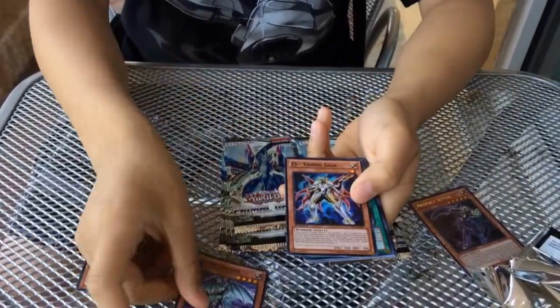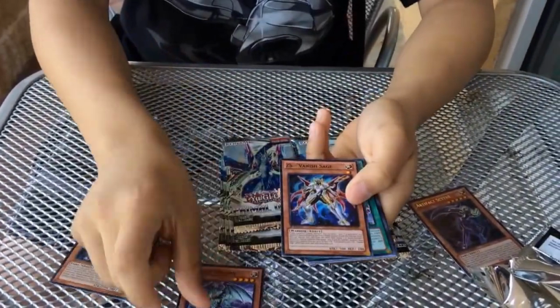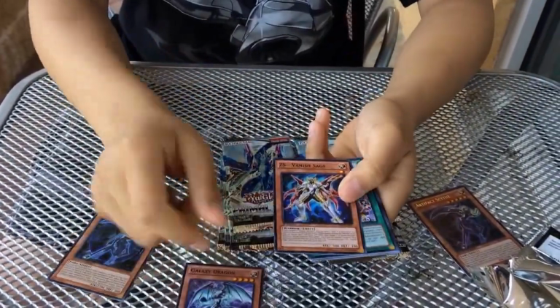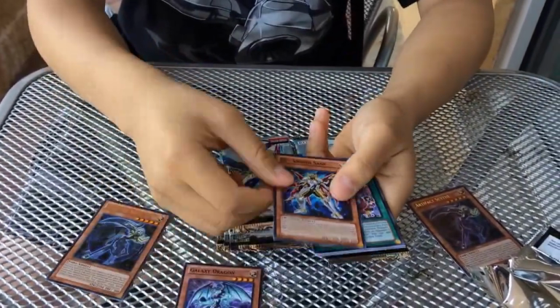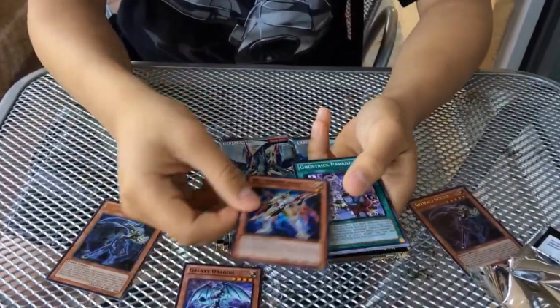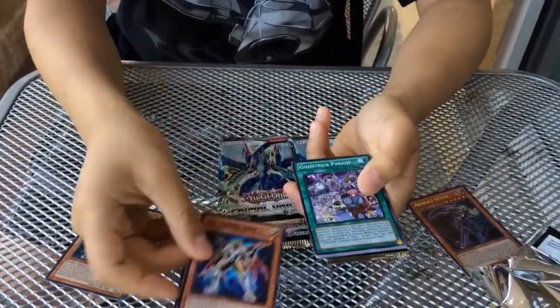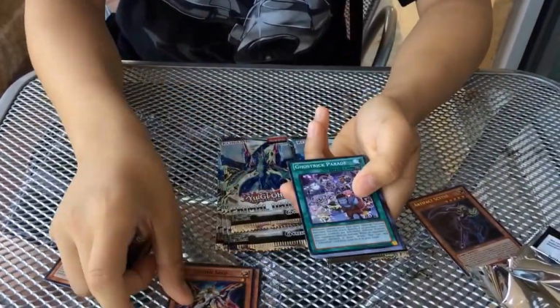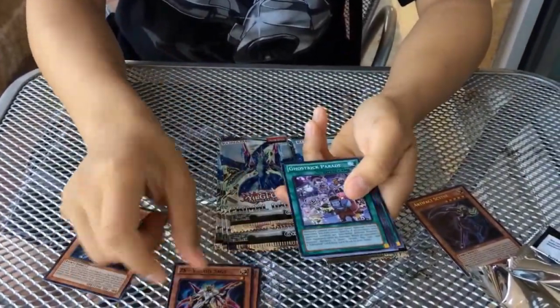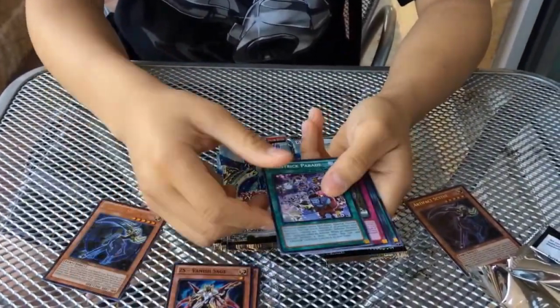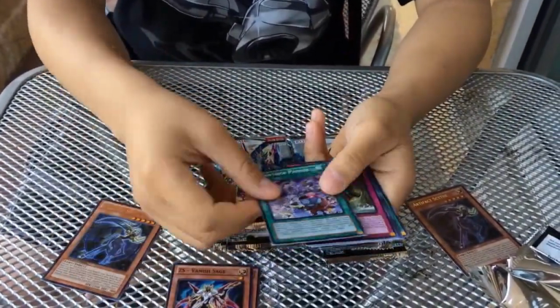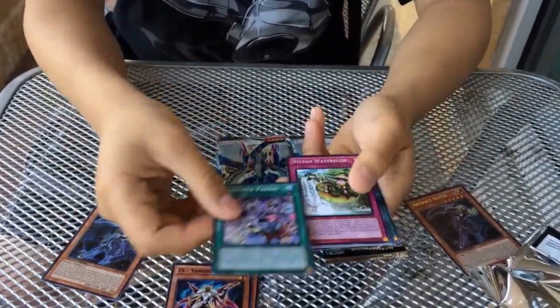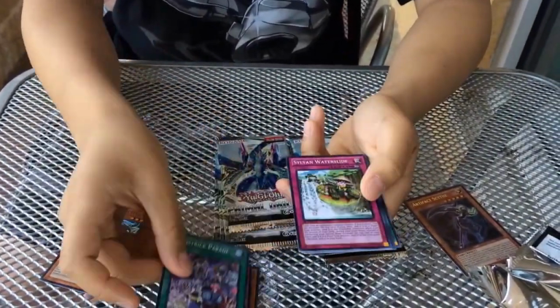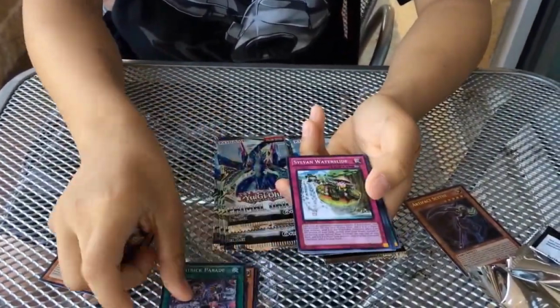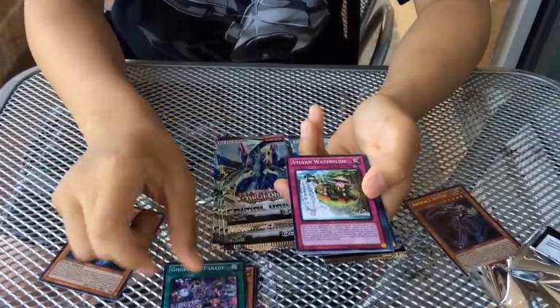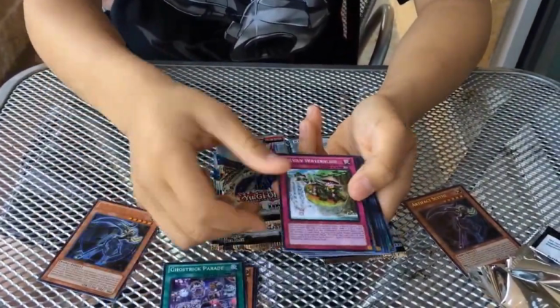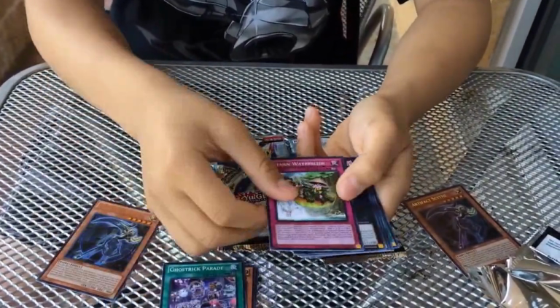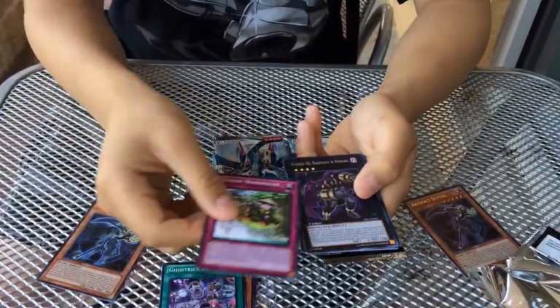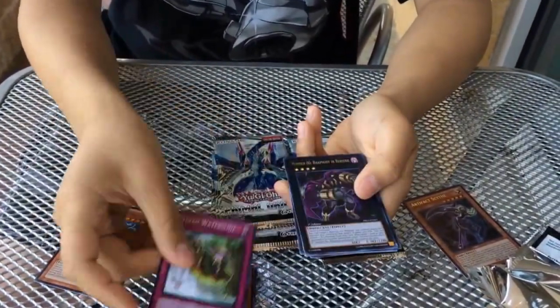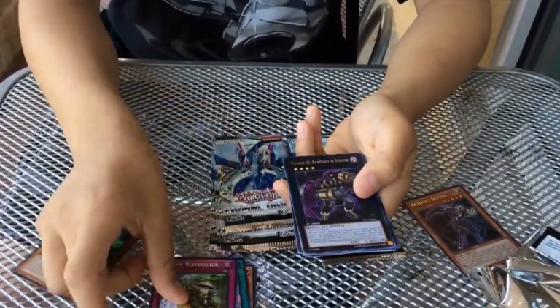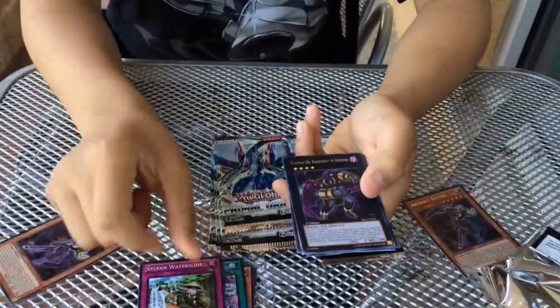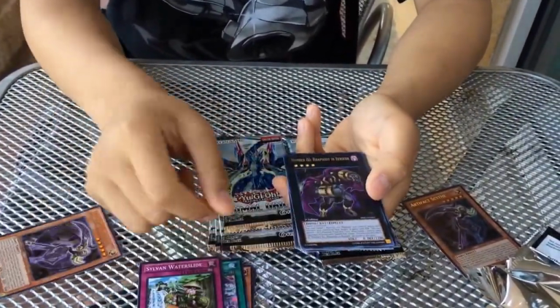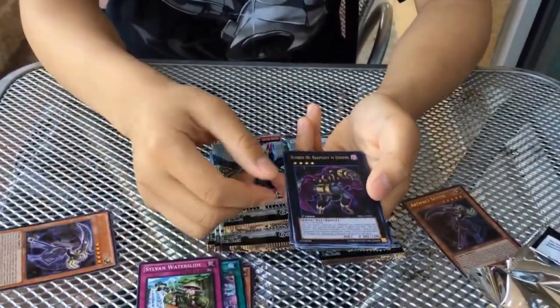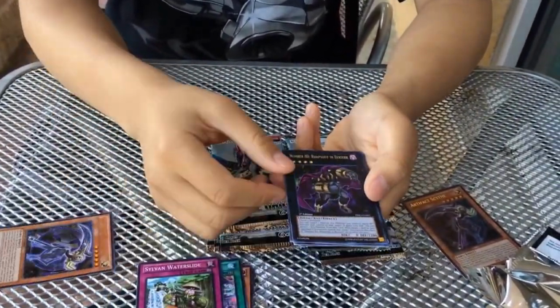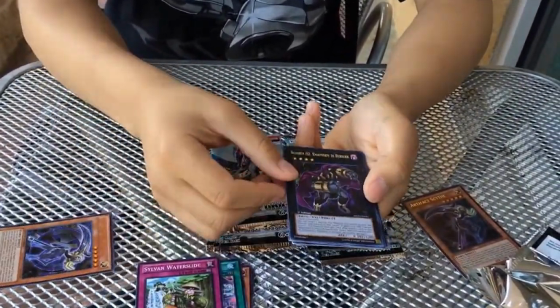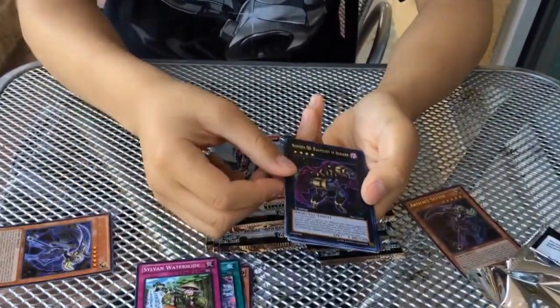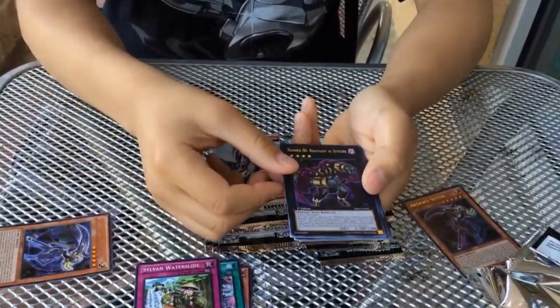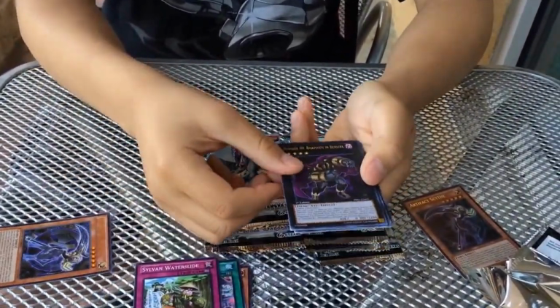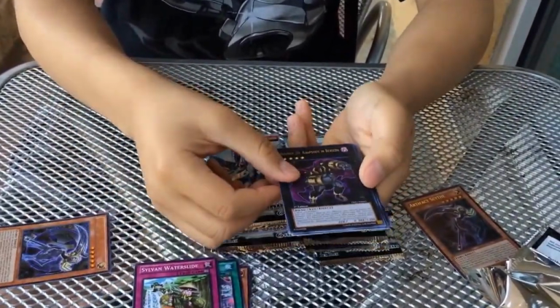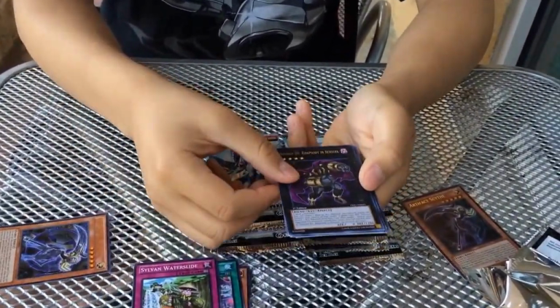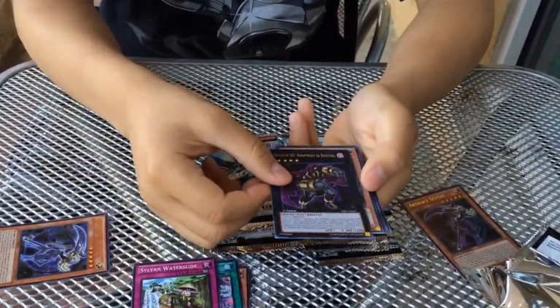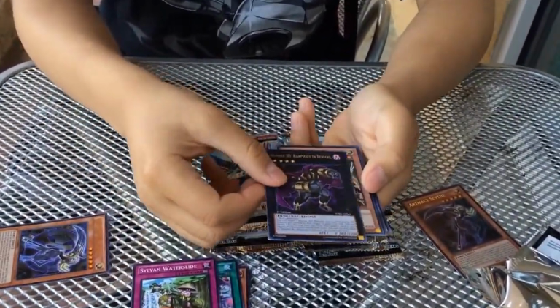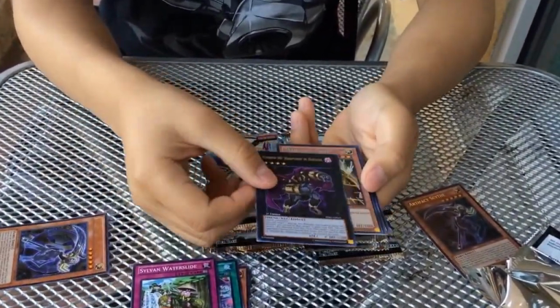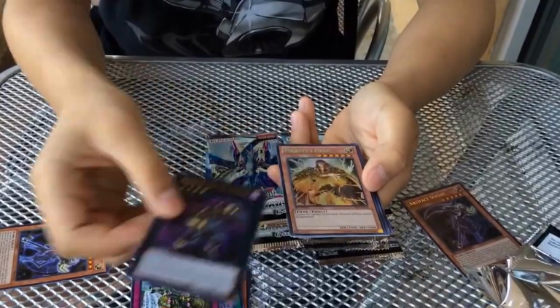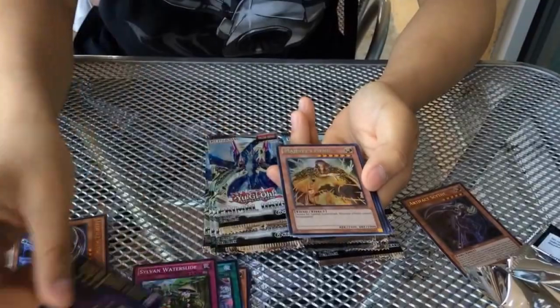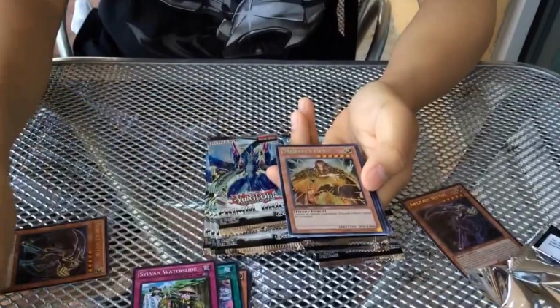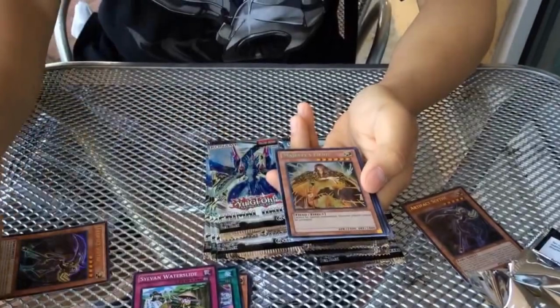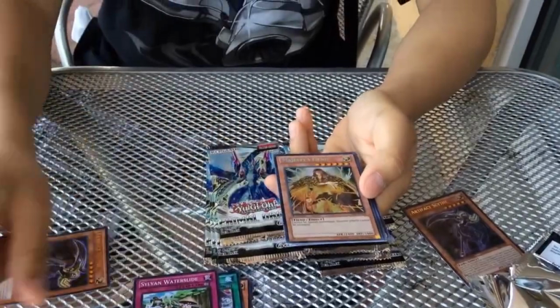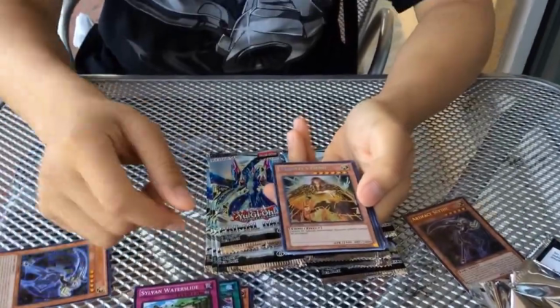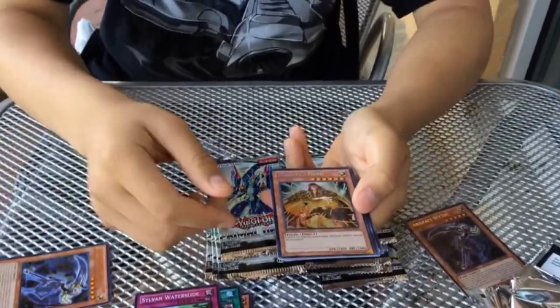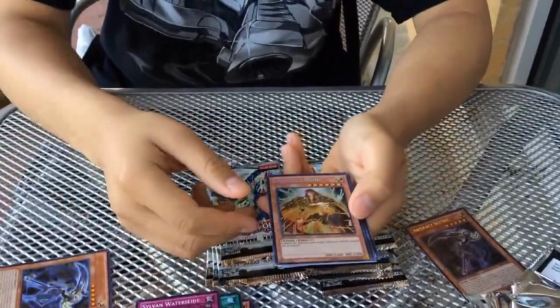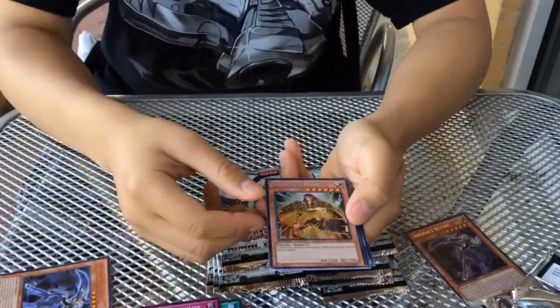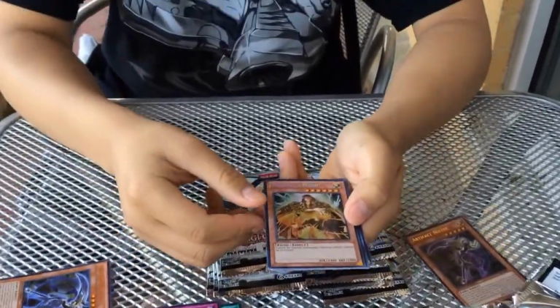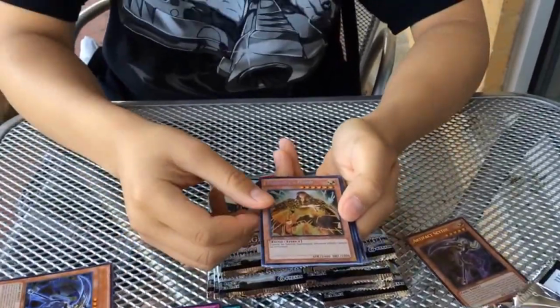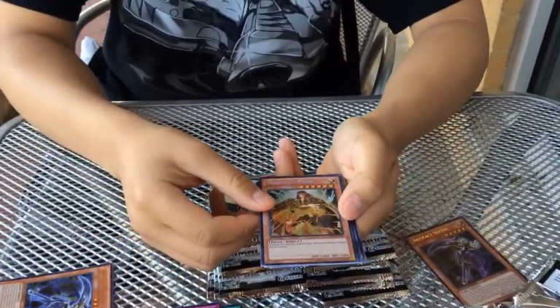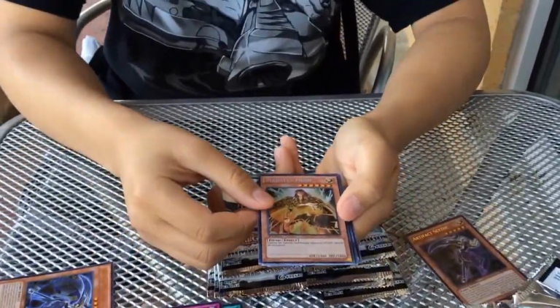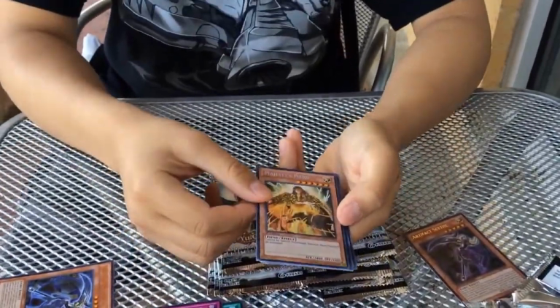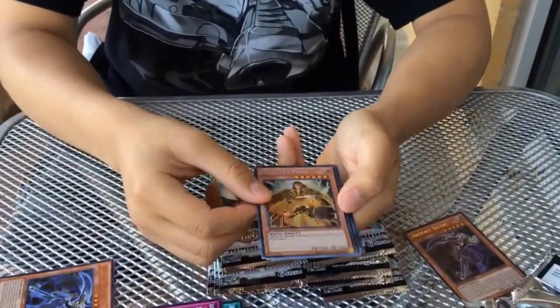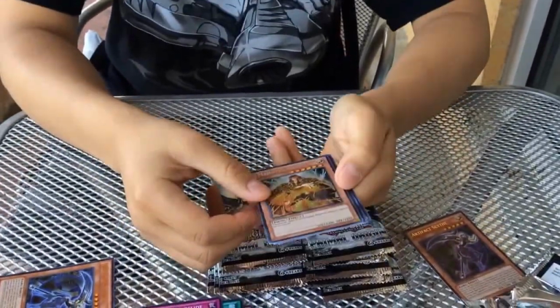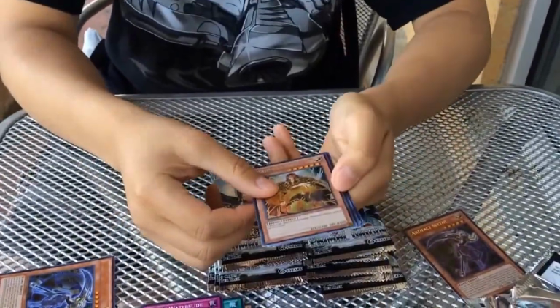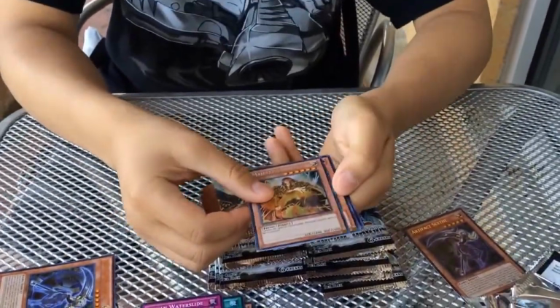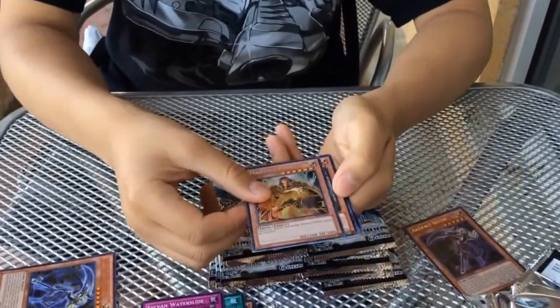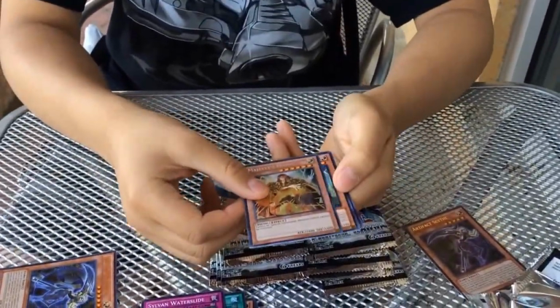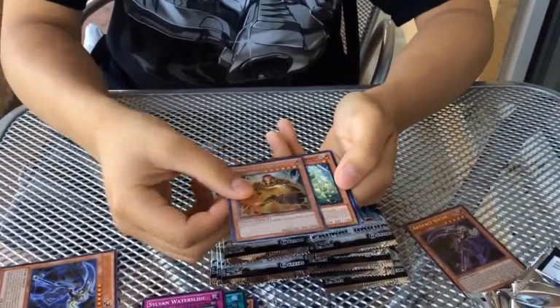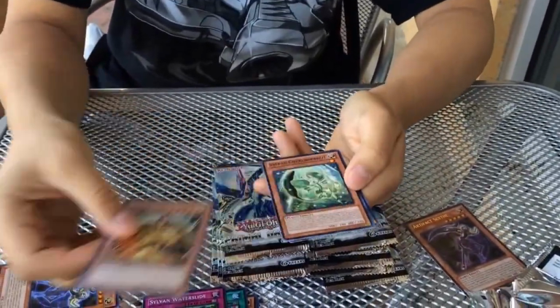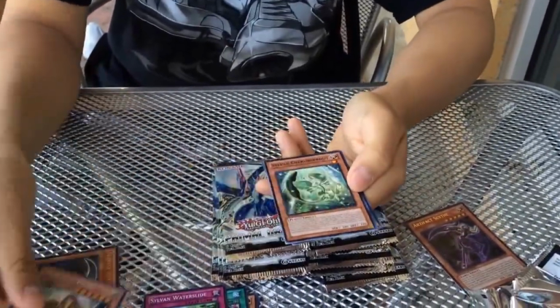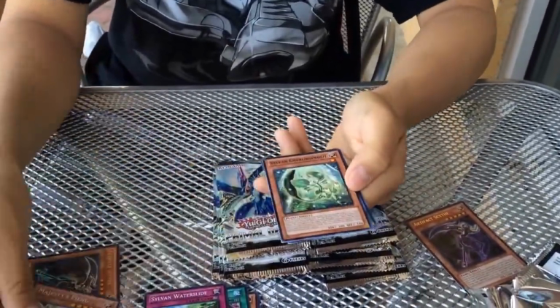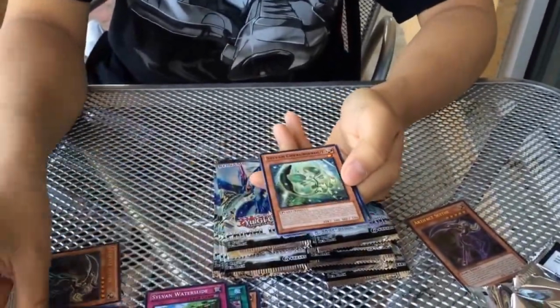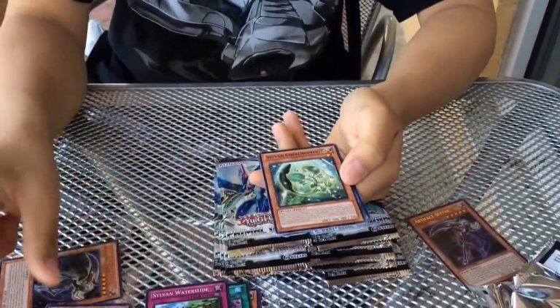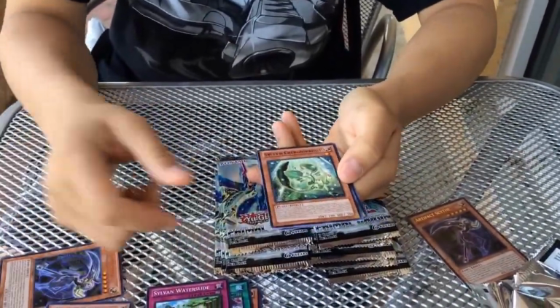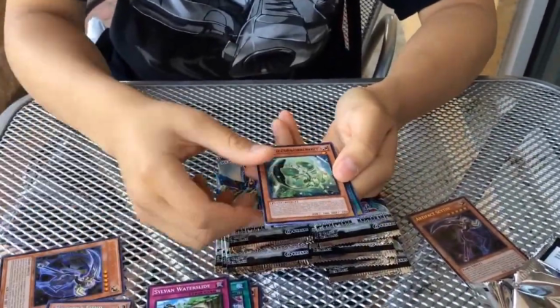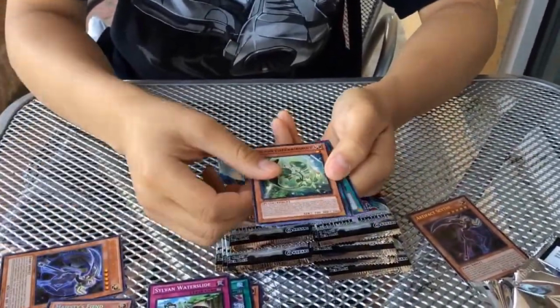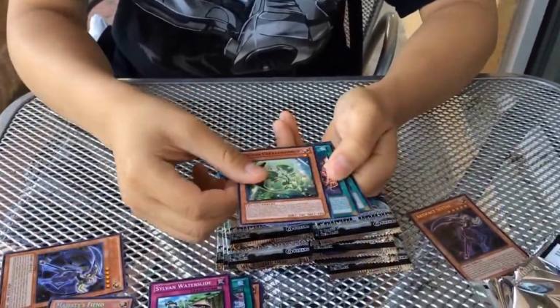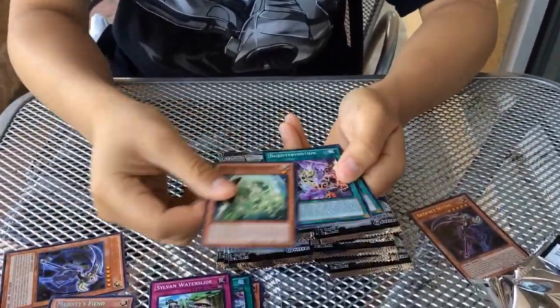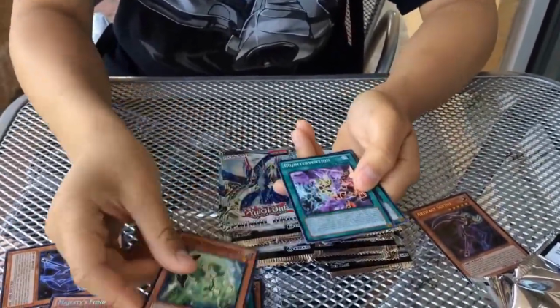Not gonna bother naming off the commons. Number 80, Rhapsody. And Magic C-Spine, Seeker Rare. Starts off nice.